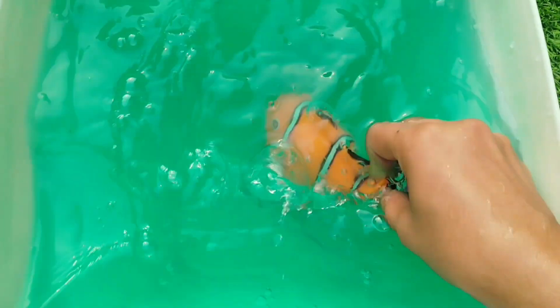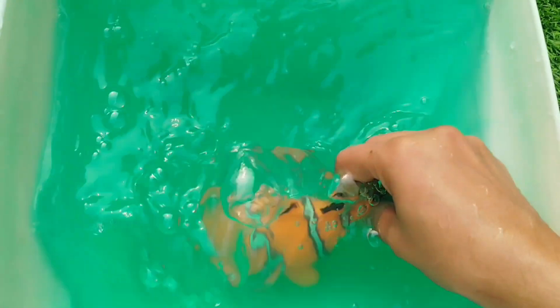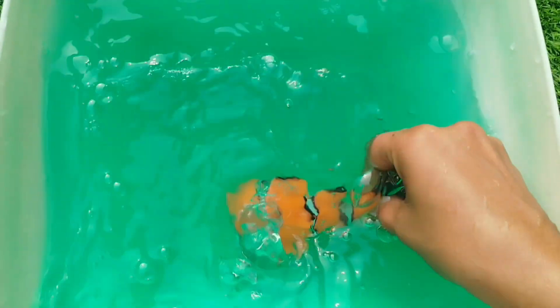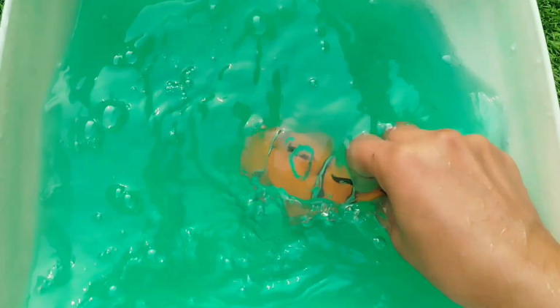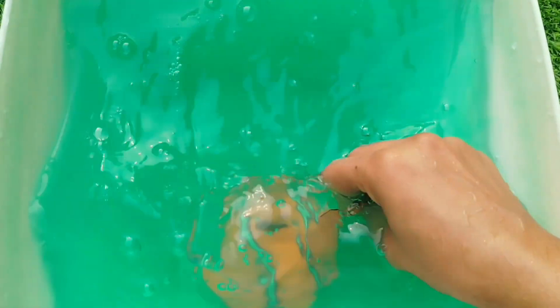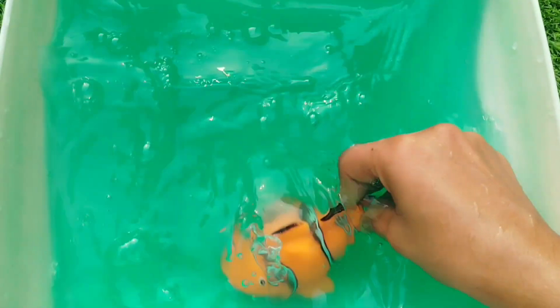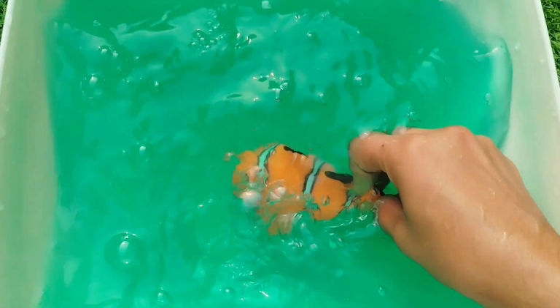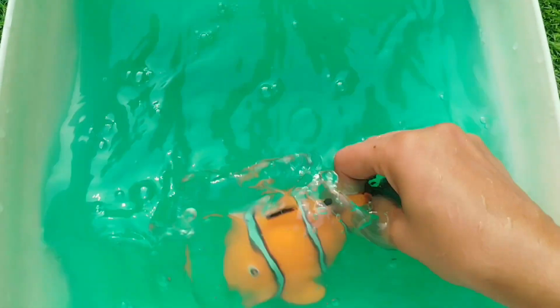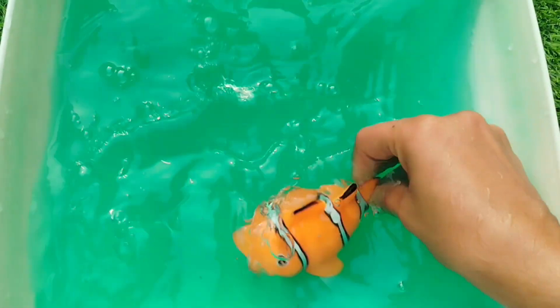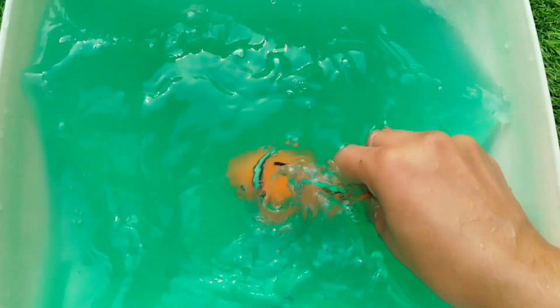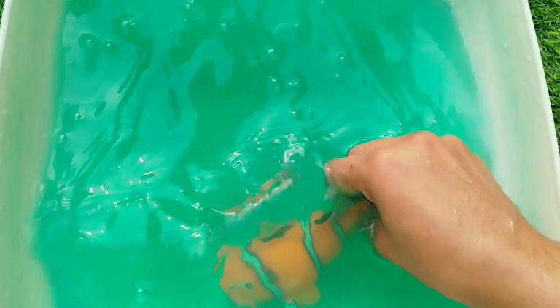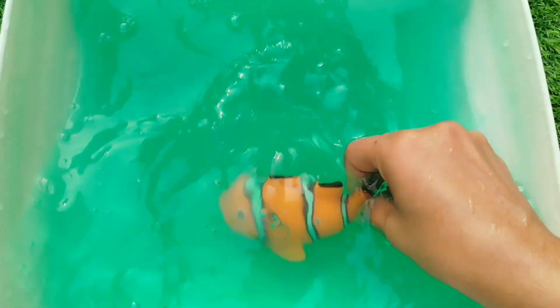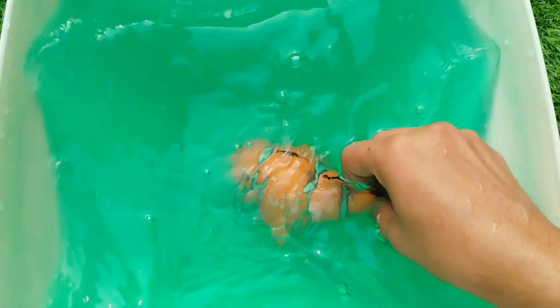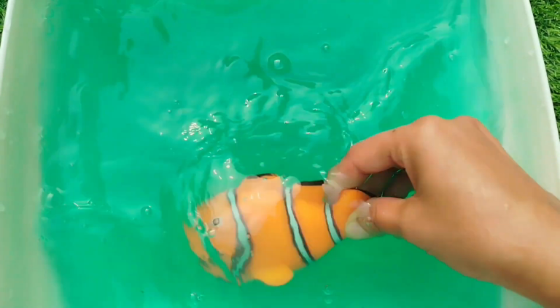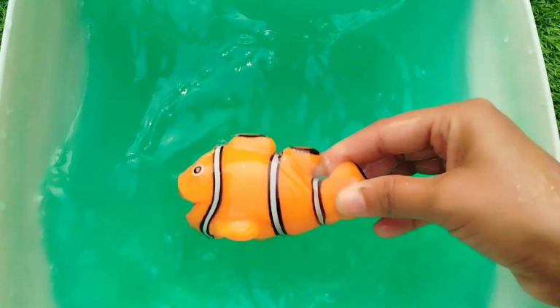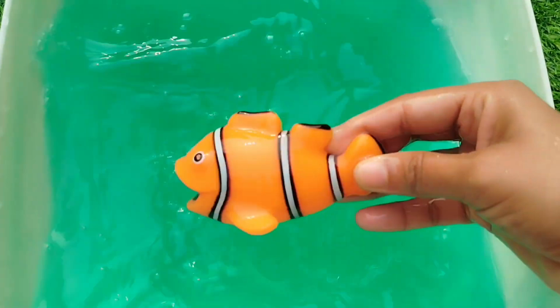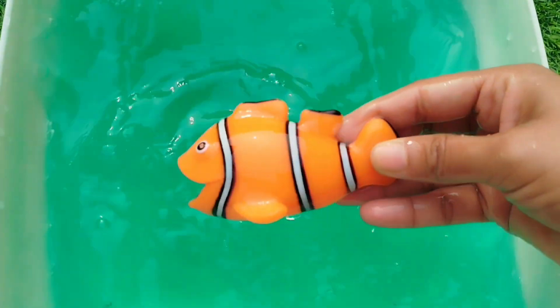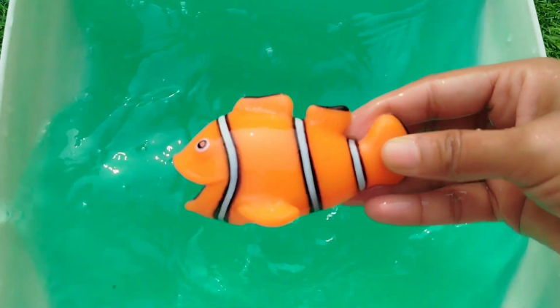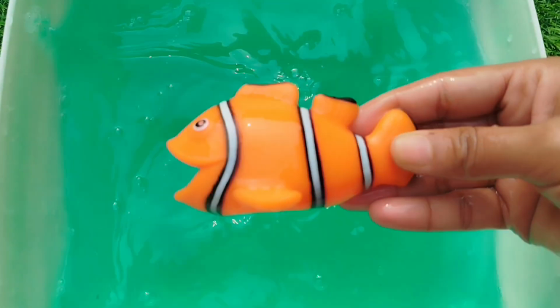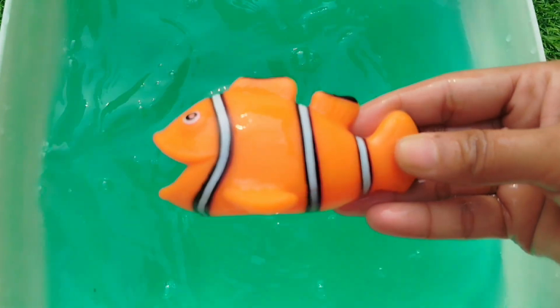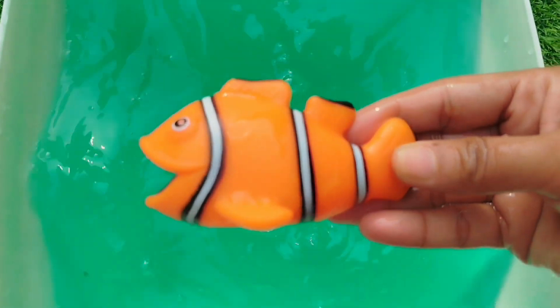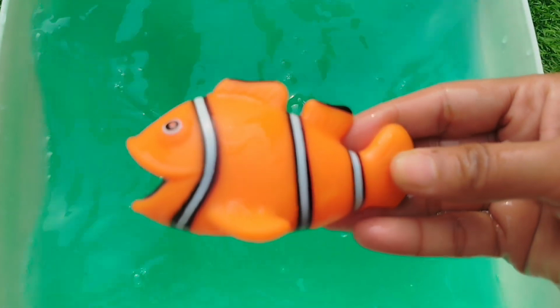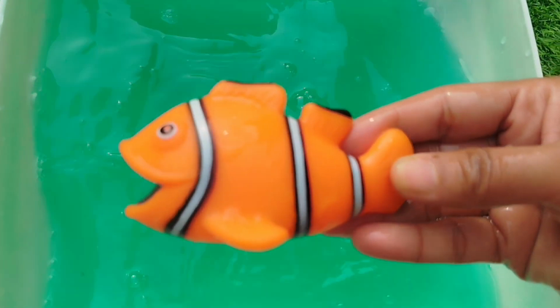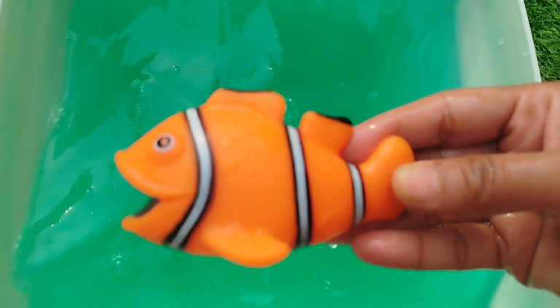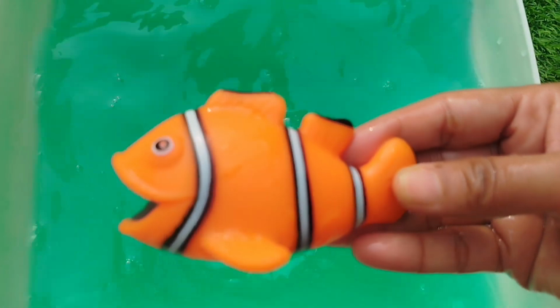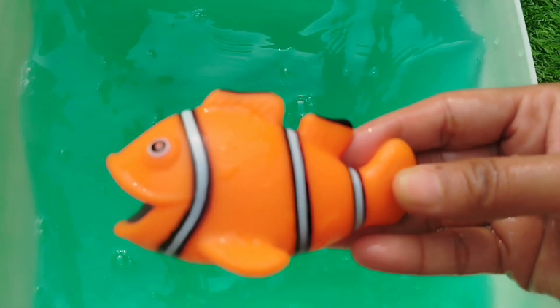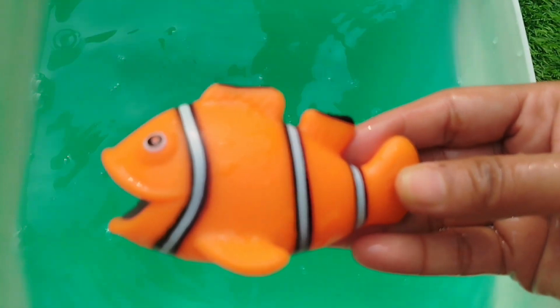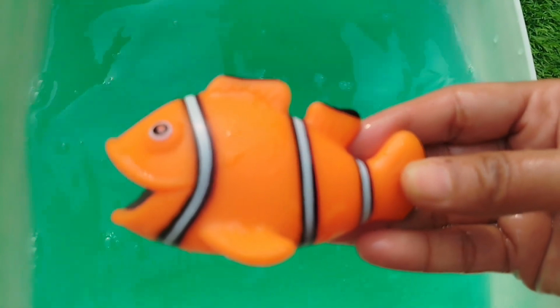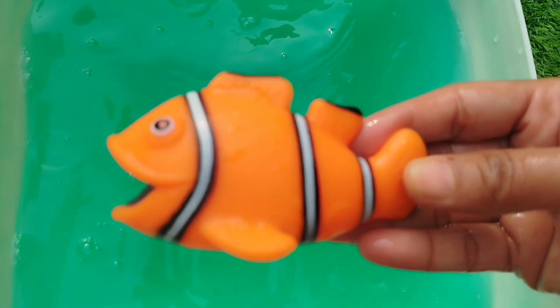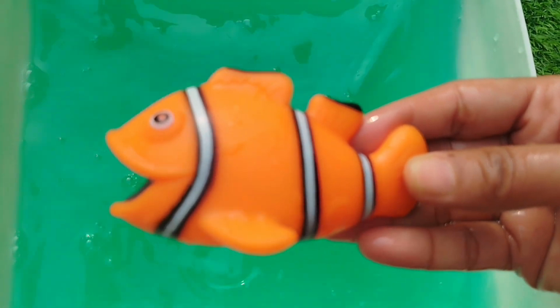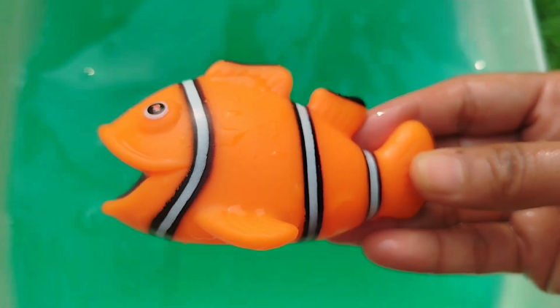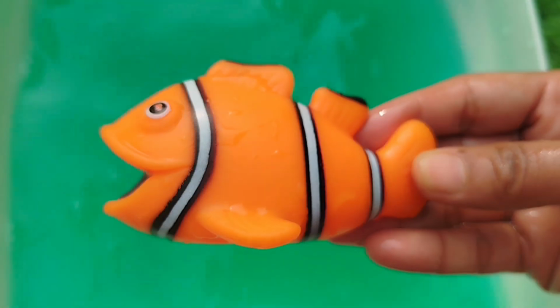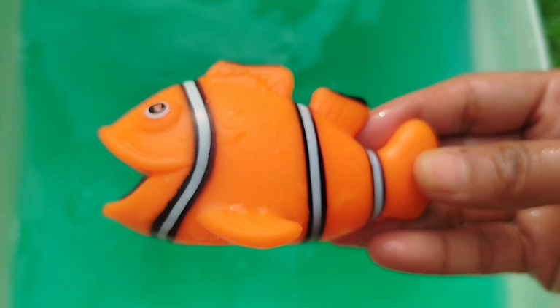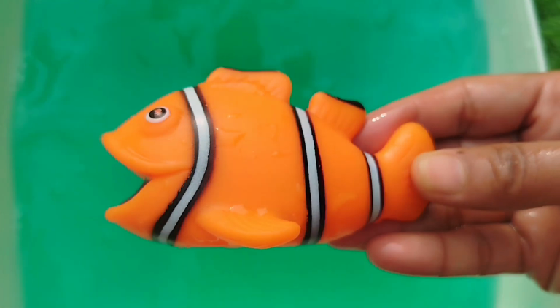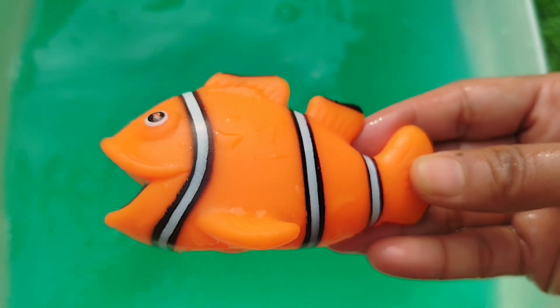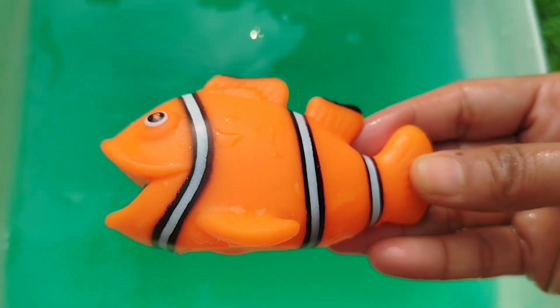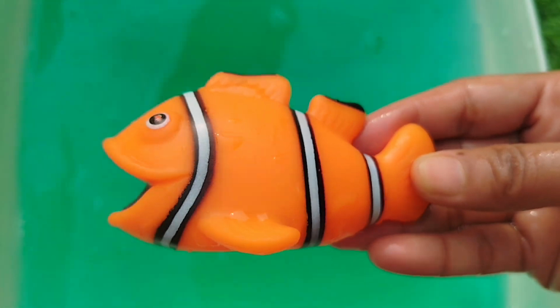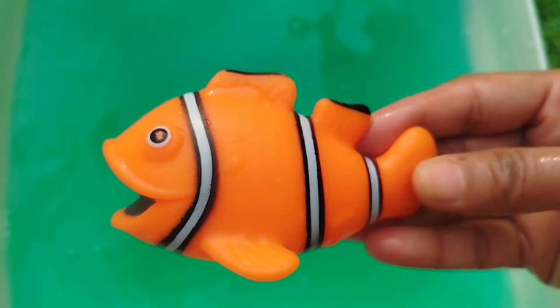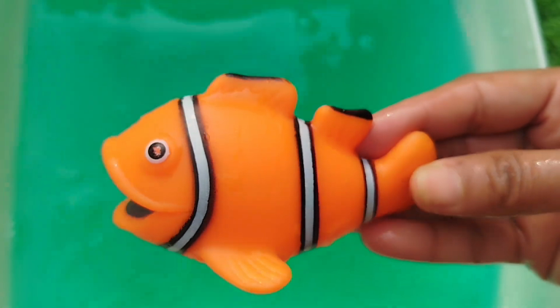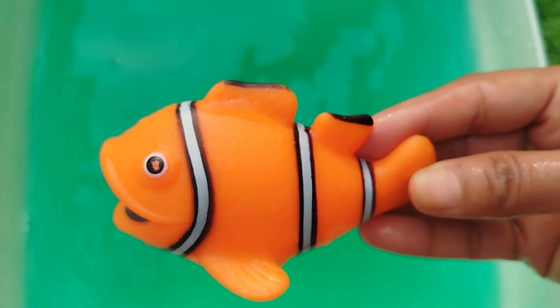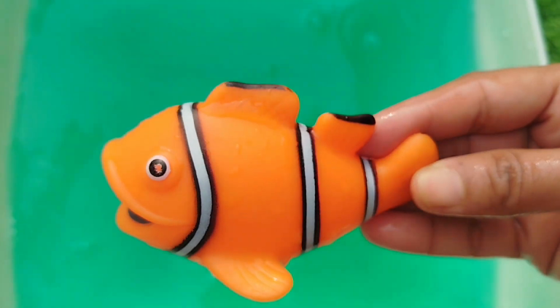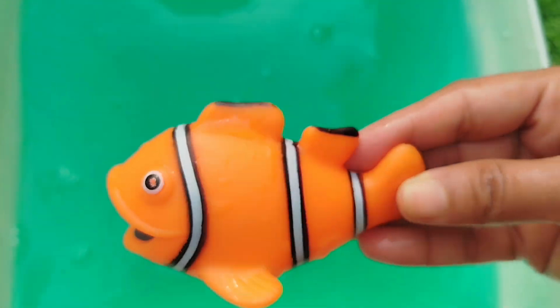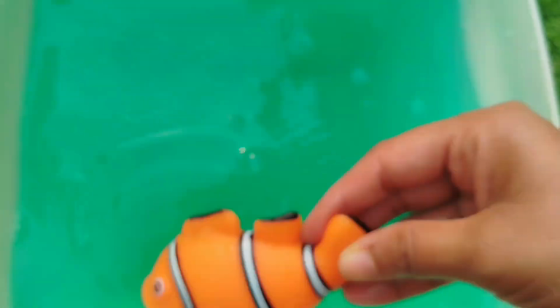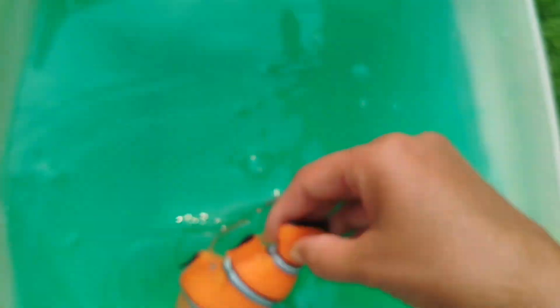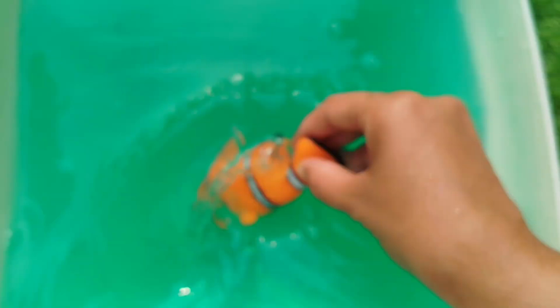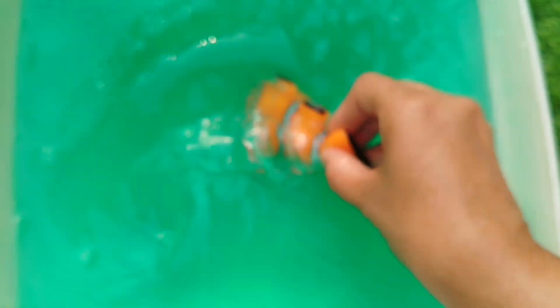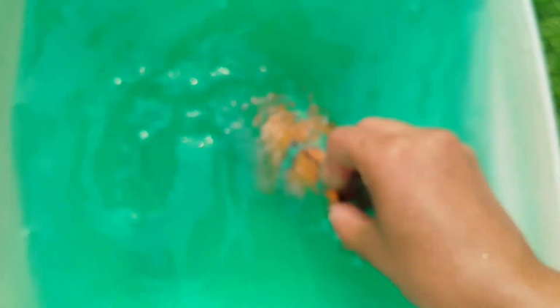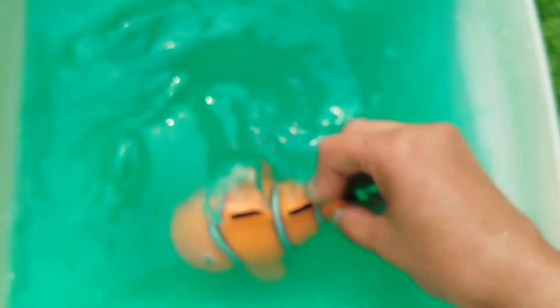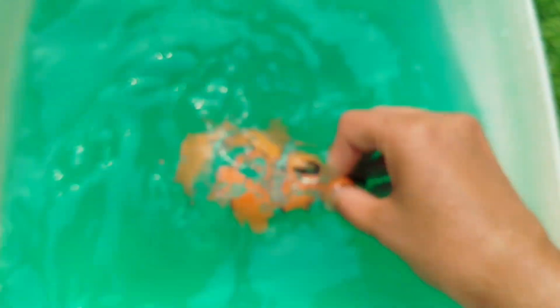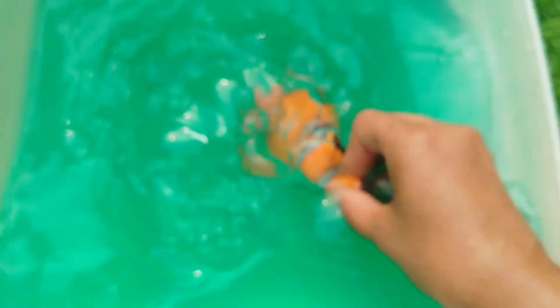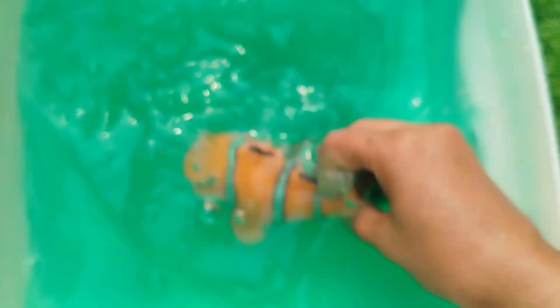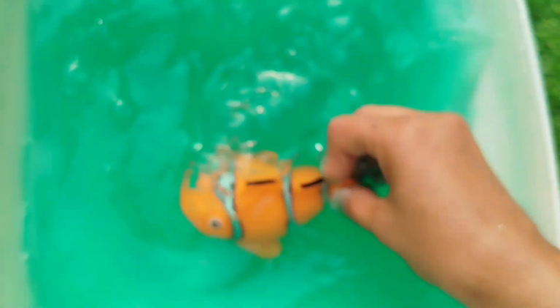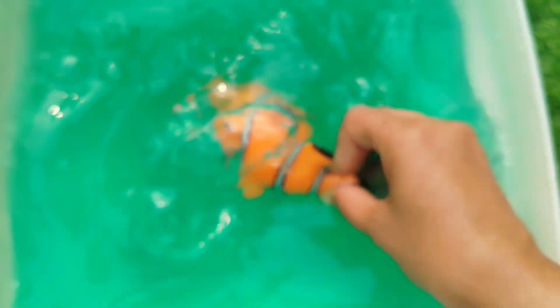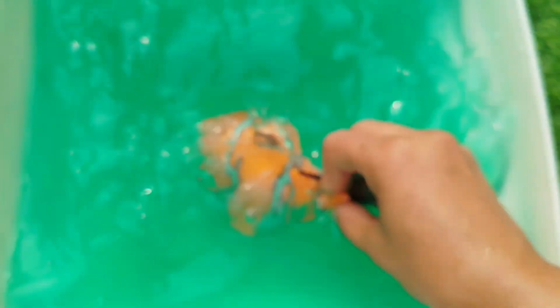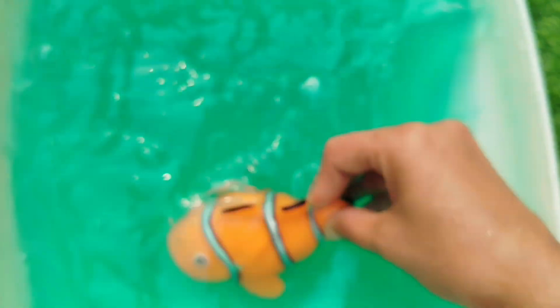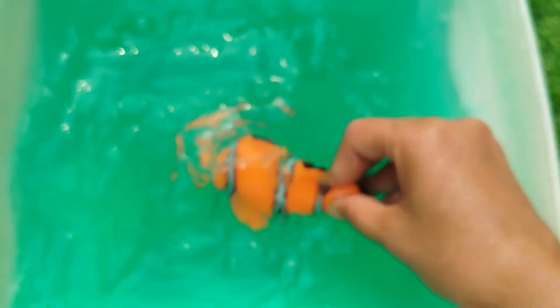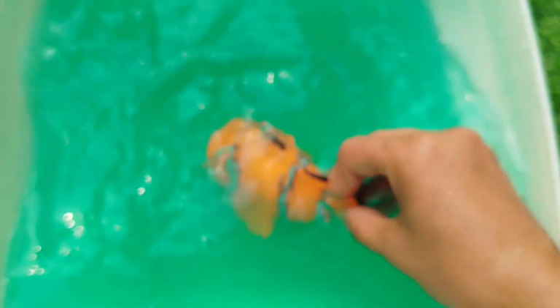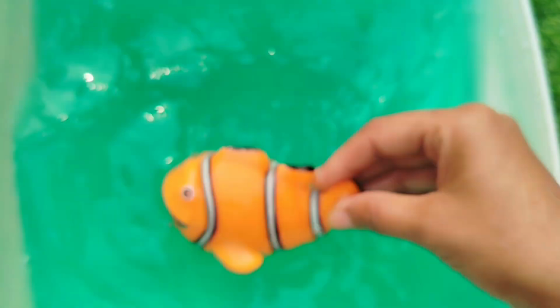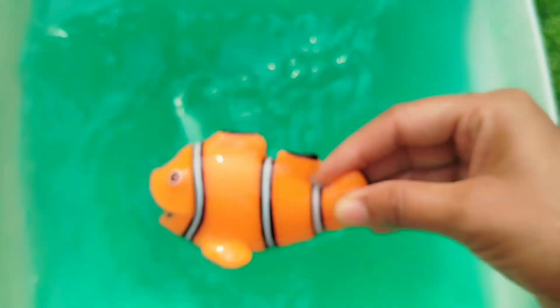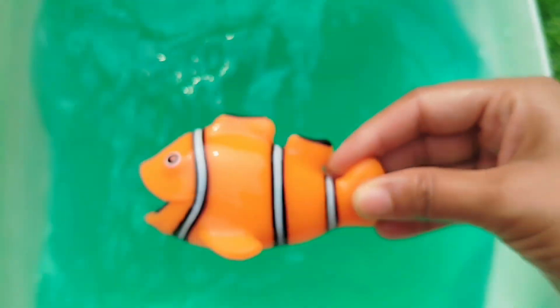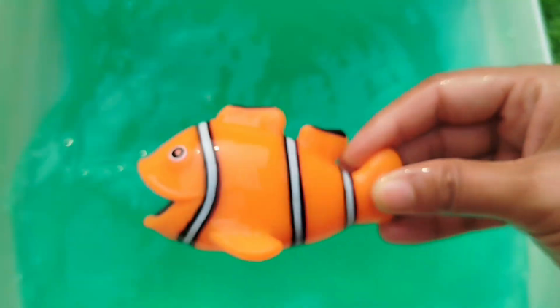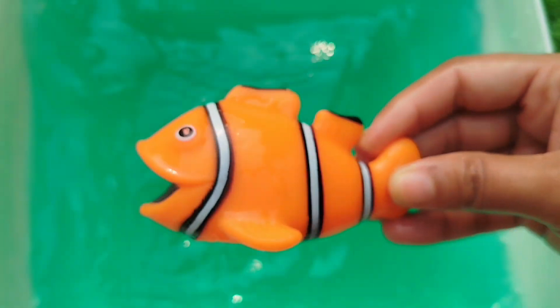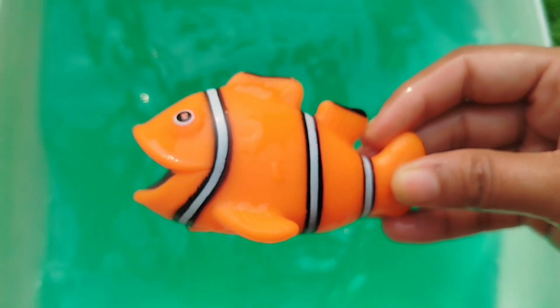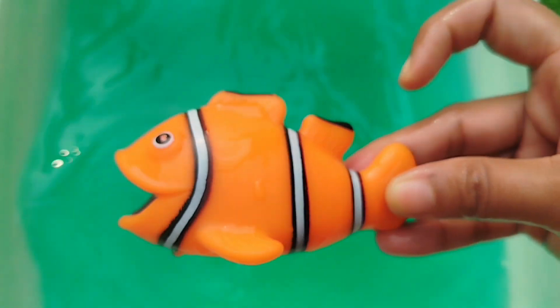The first one is a clownfish. This is a clownfish.